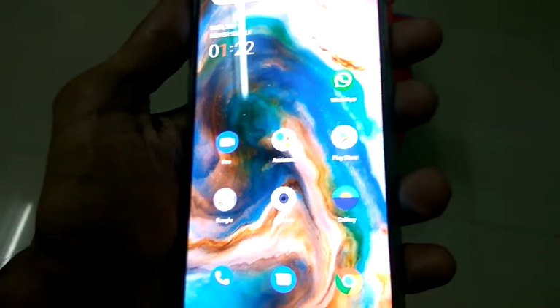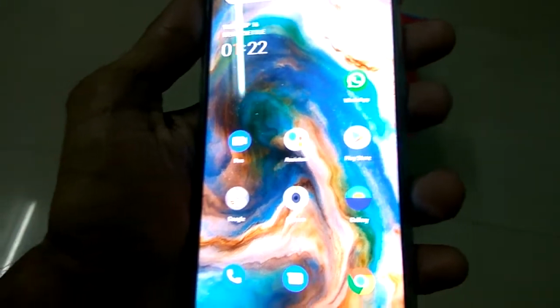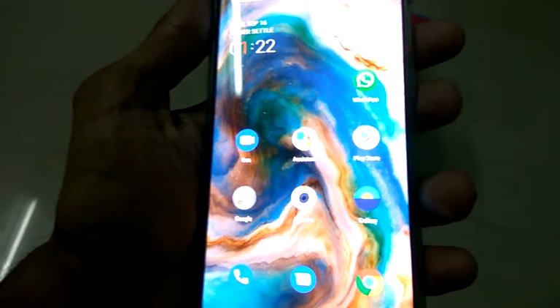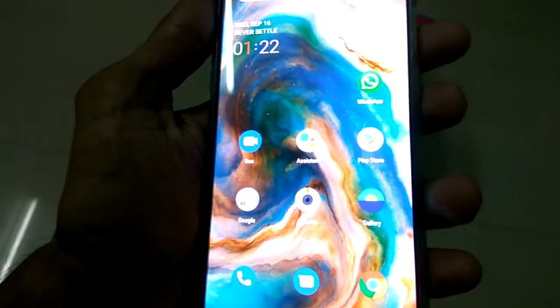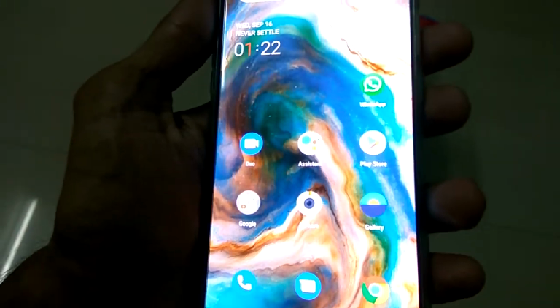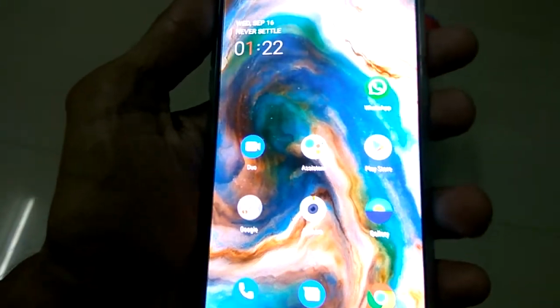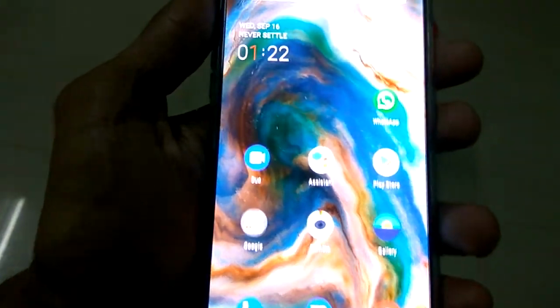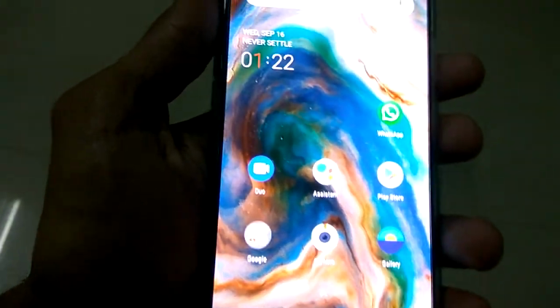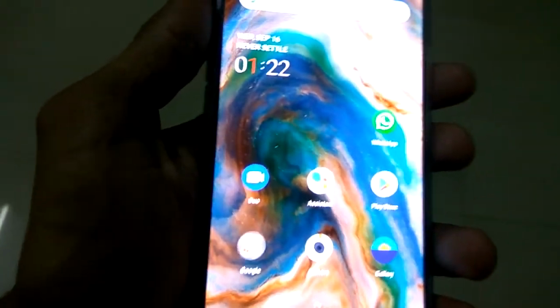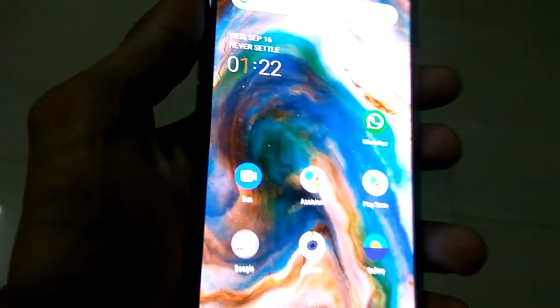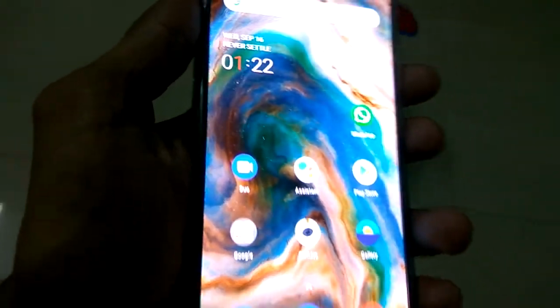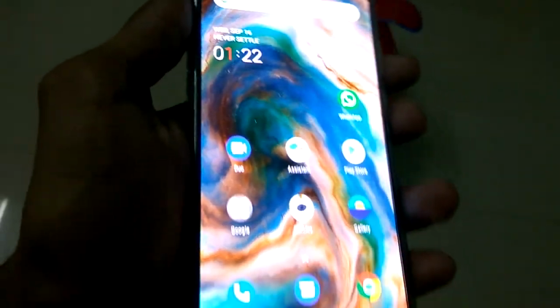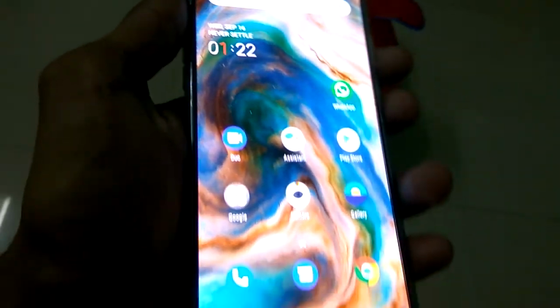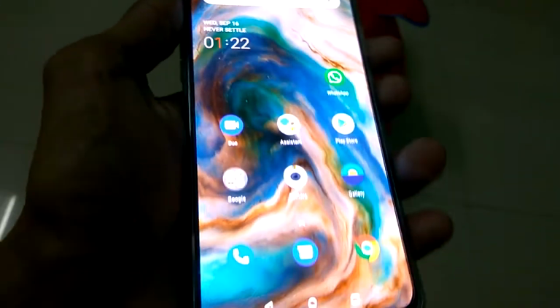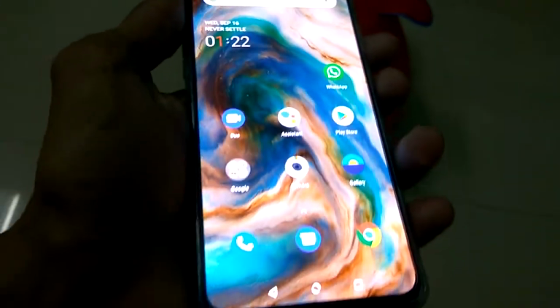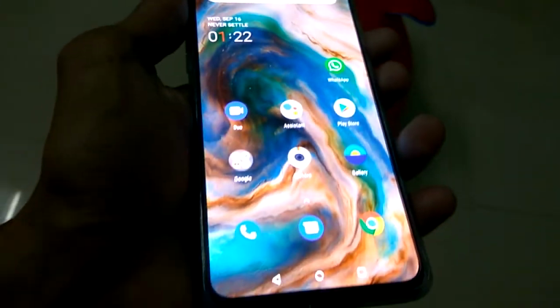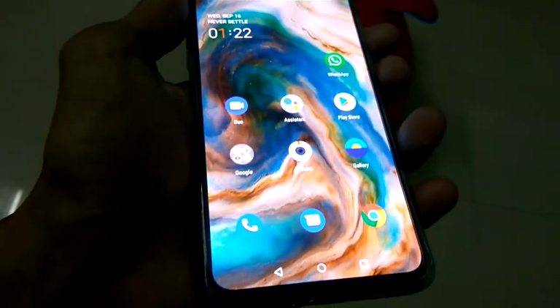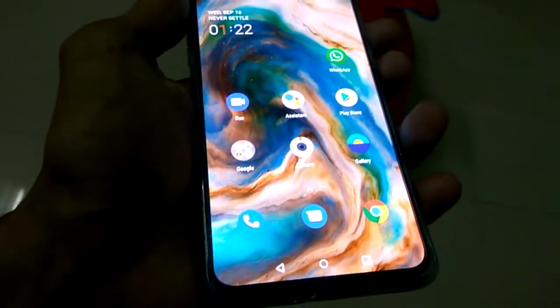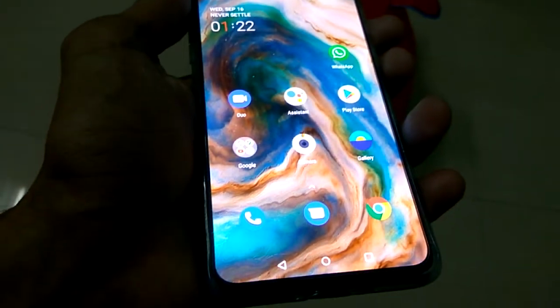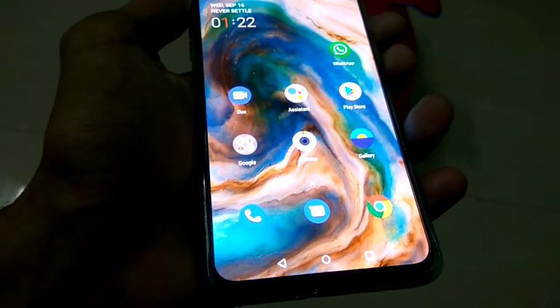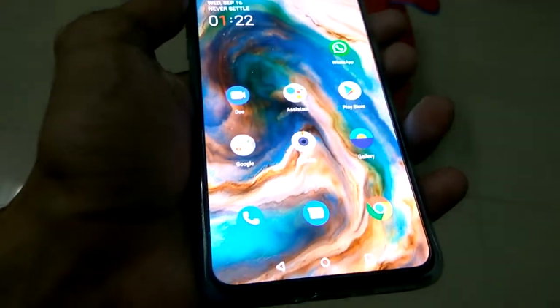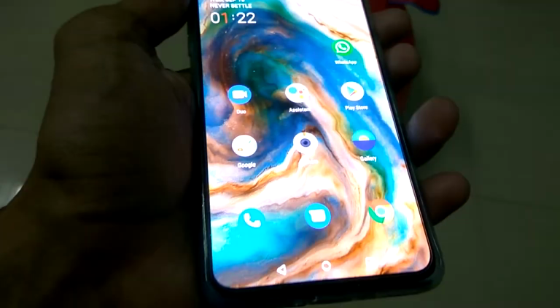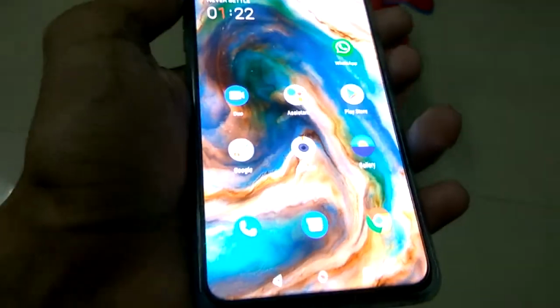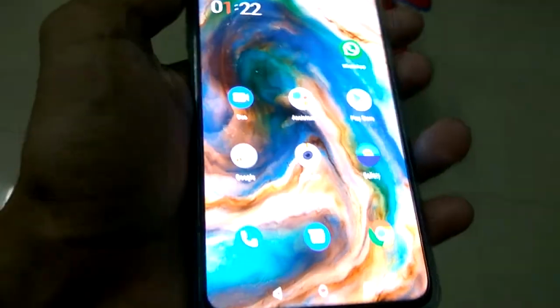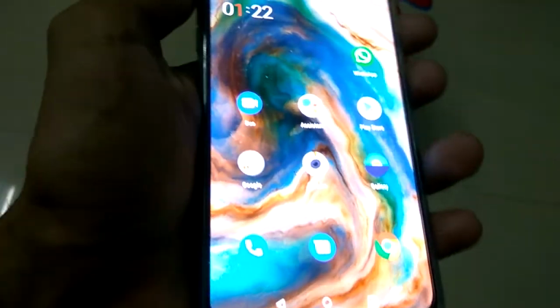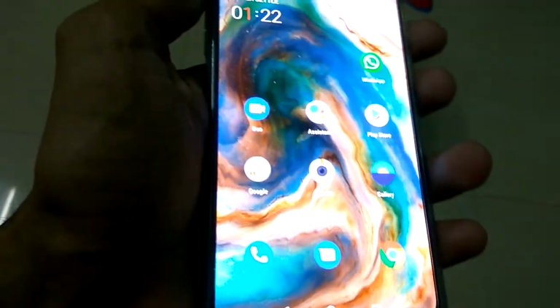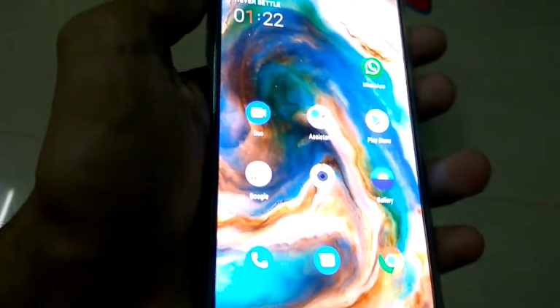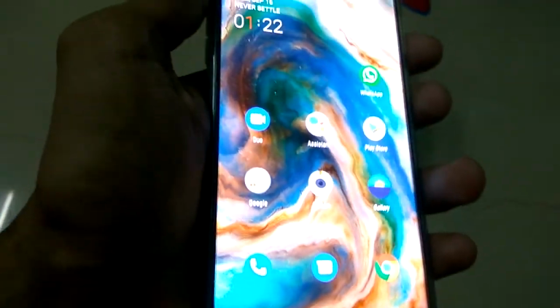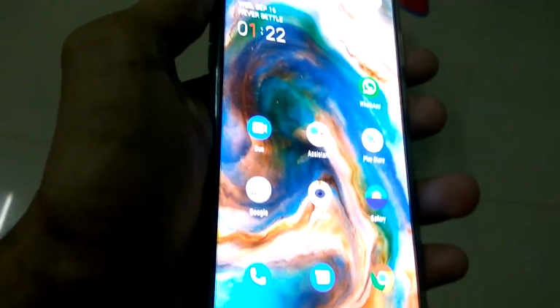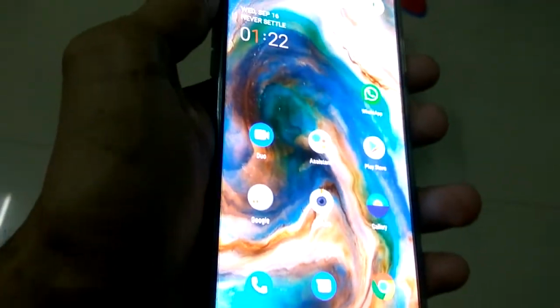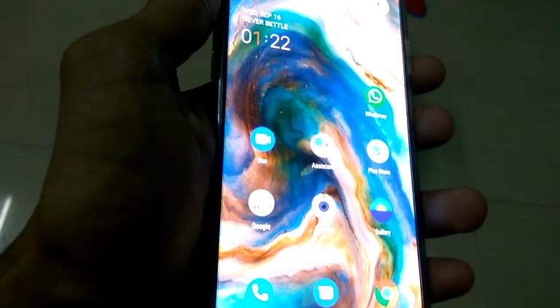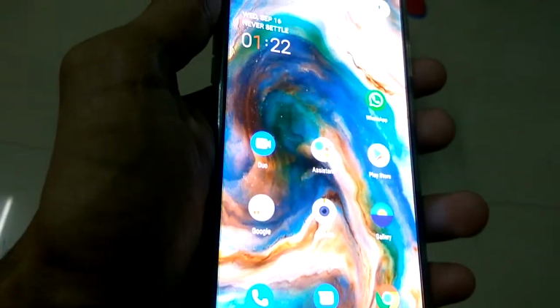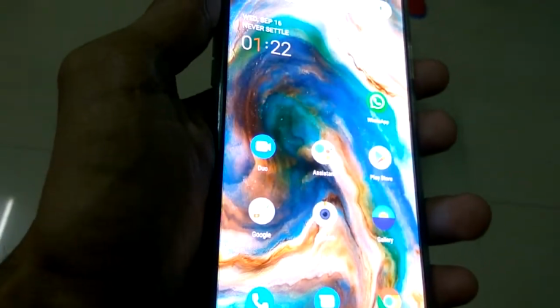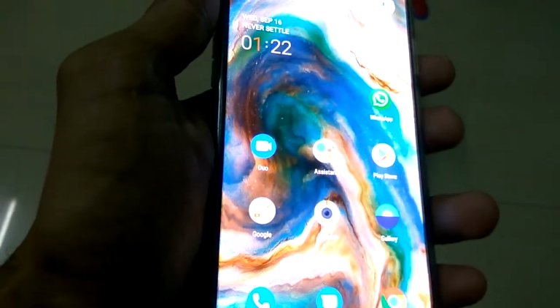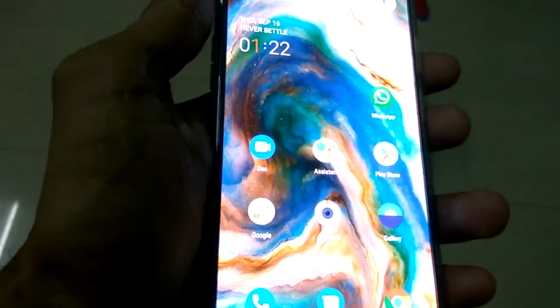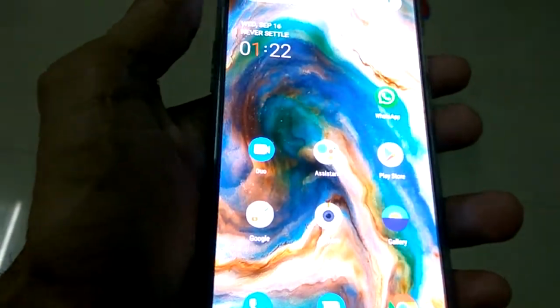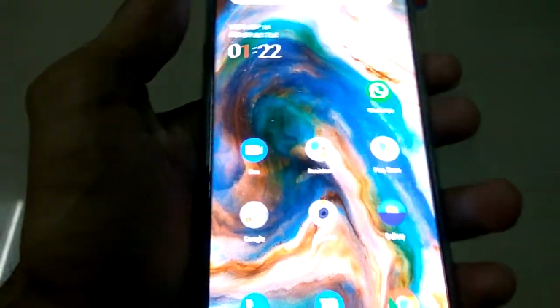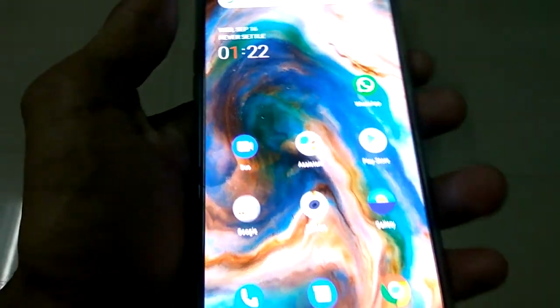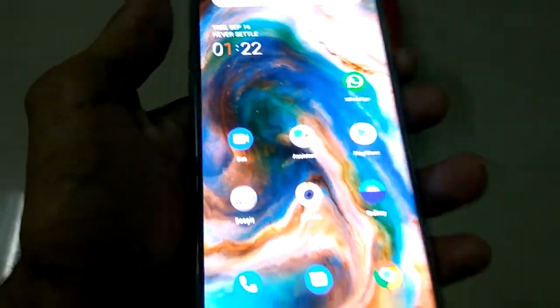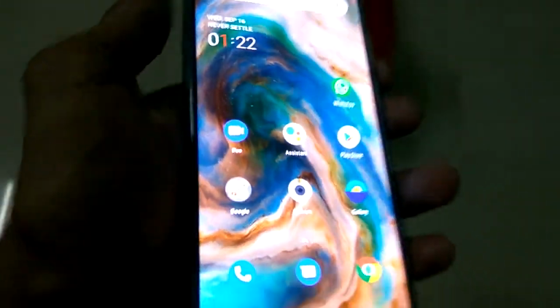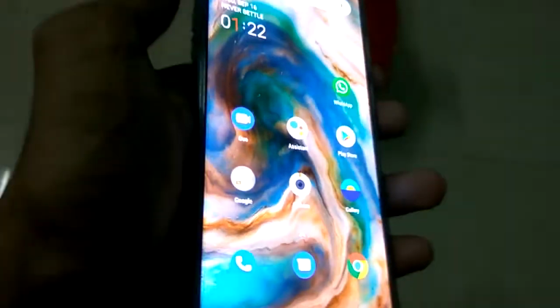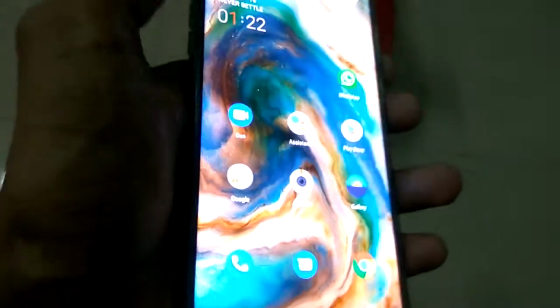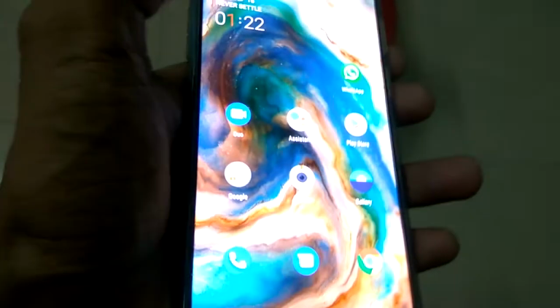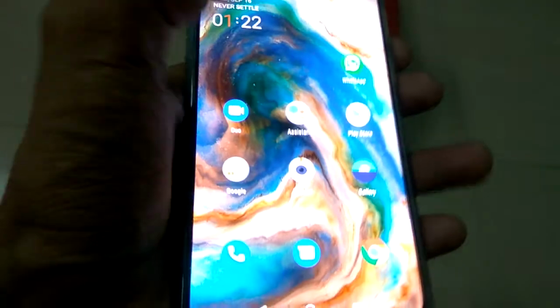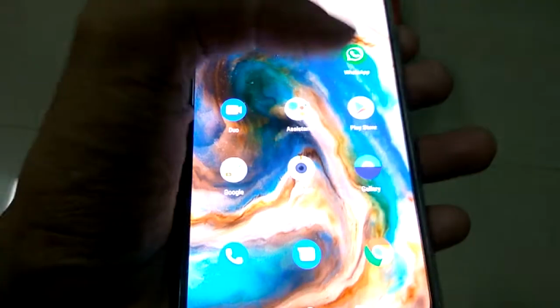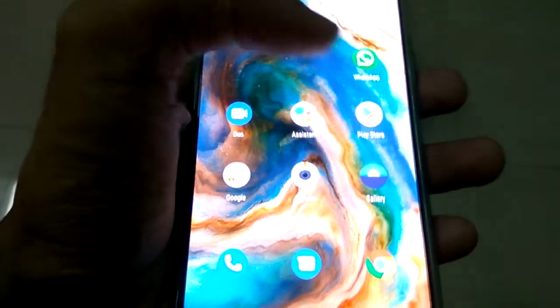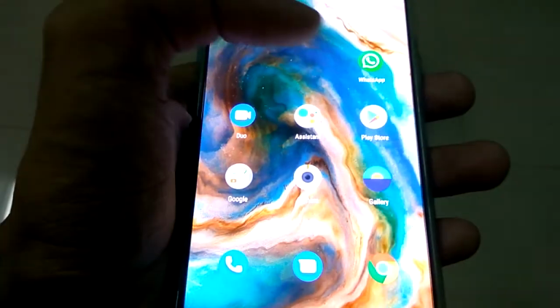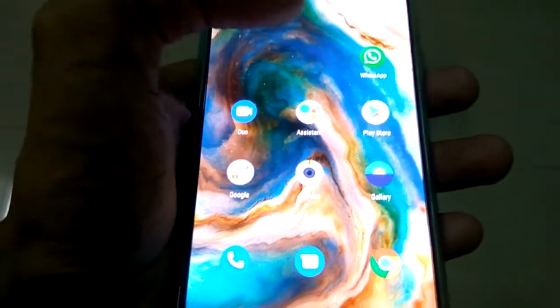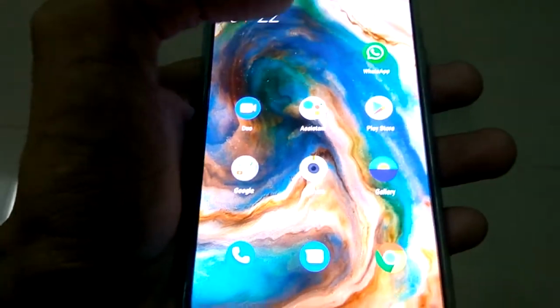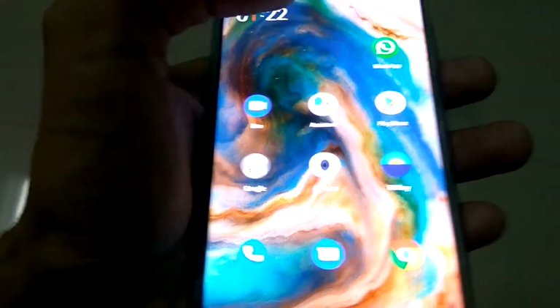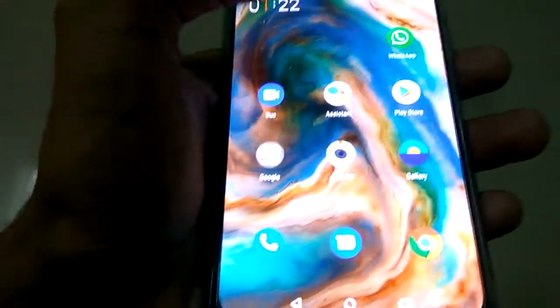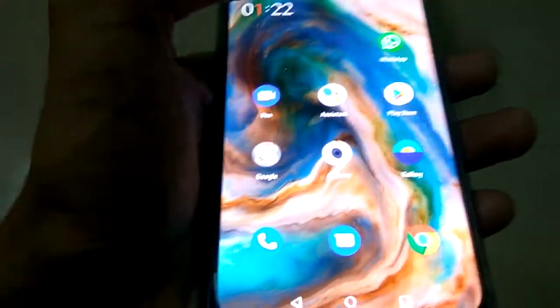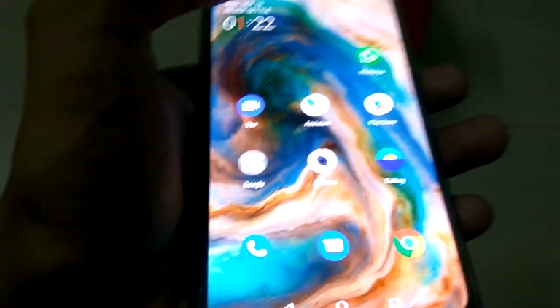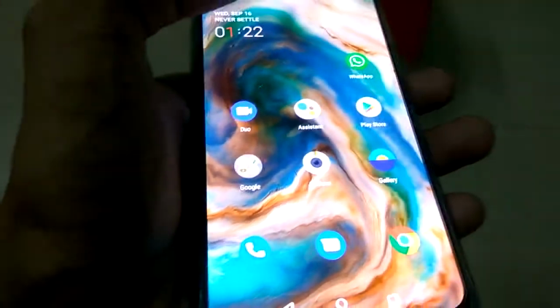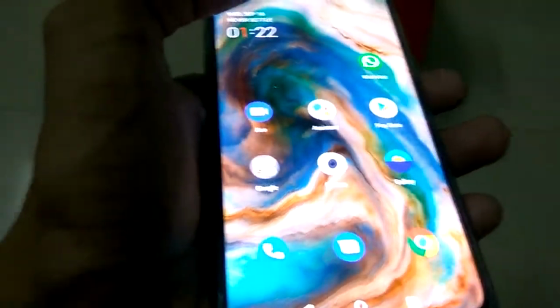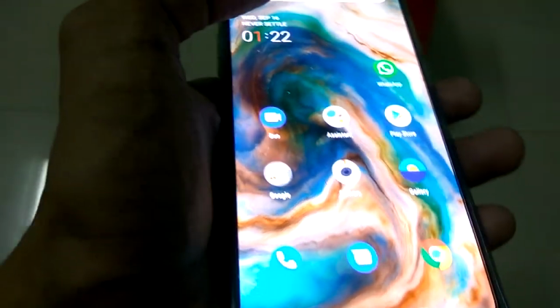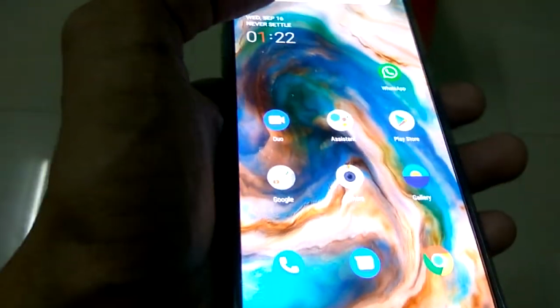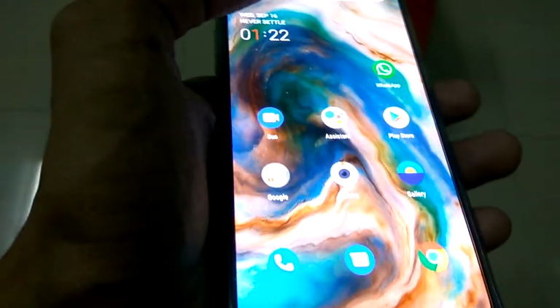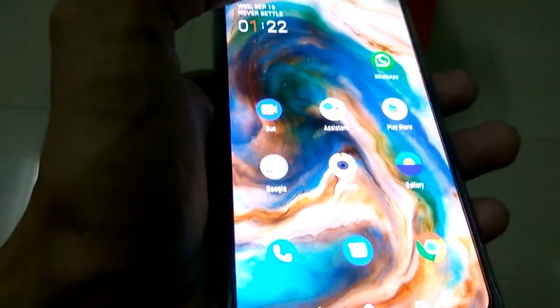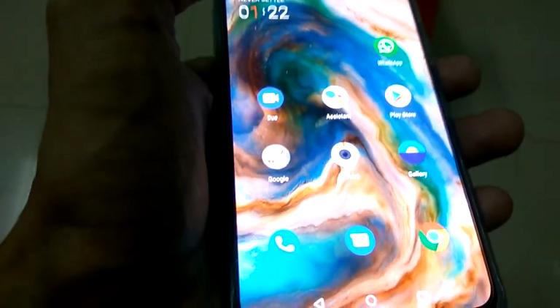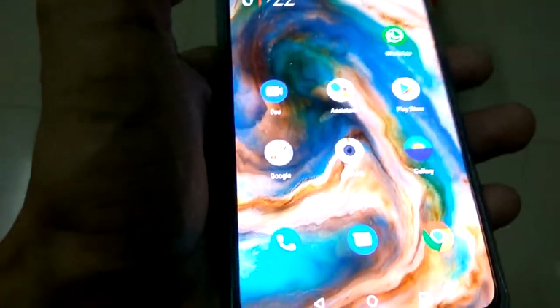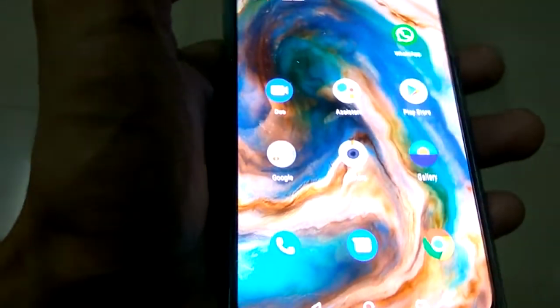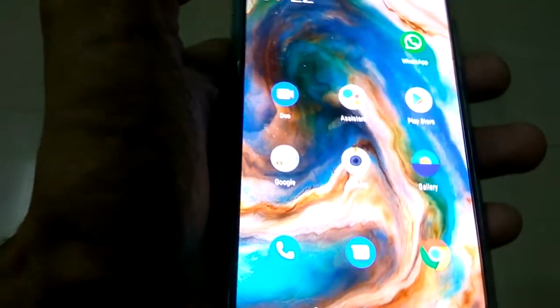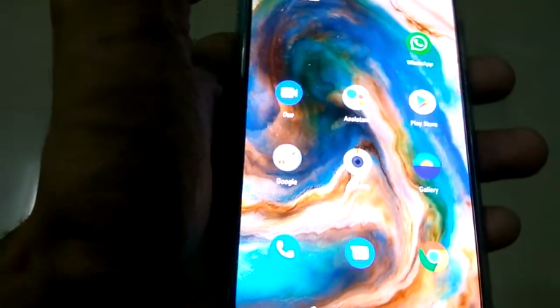The device in my hand is OnePlus Note, and in this video we are showing how to open the camera using some gestures in OnePlus Note.